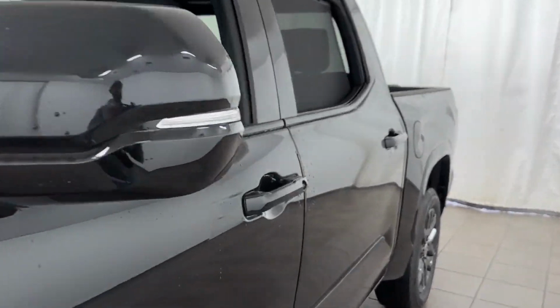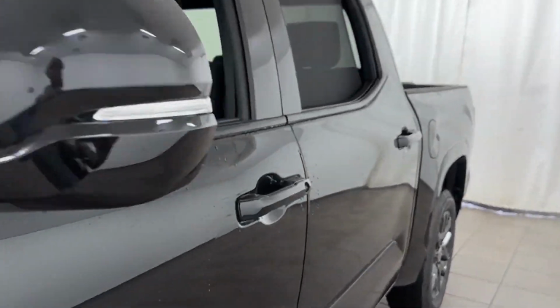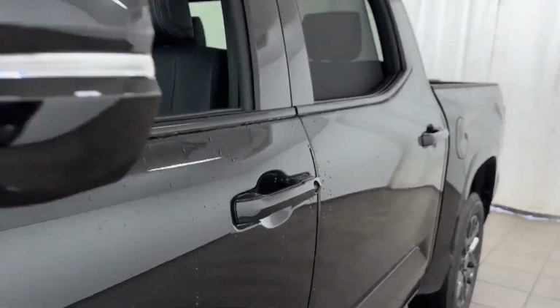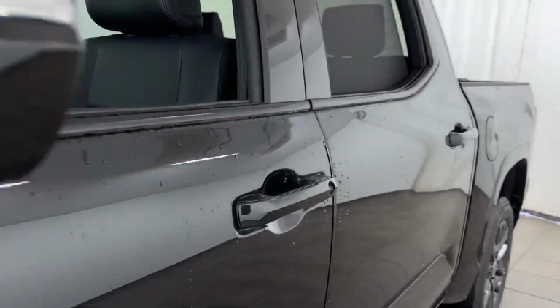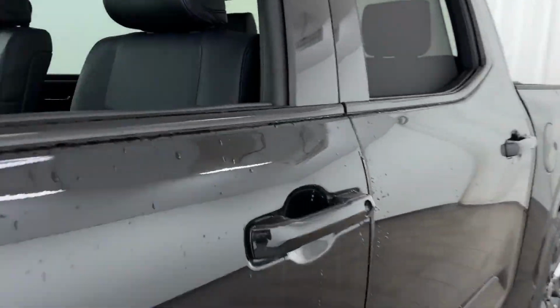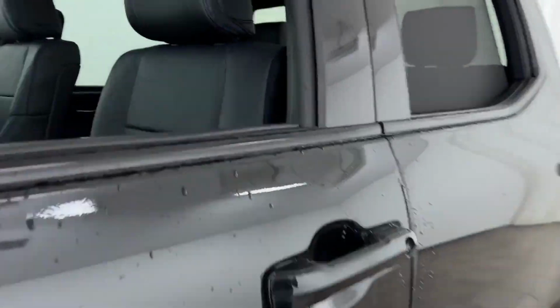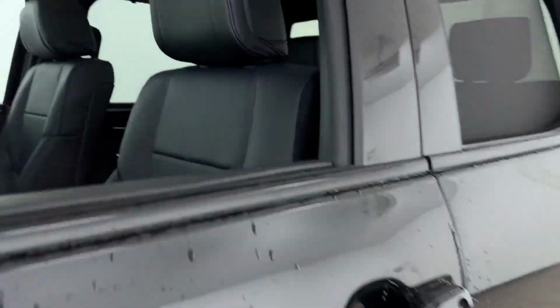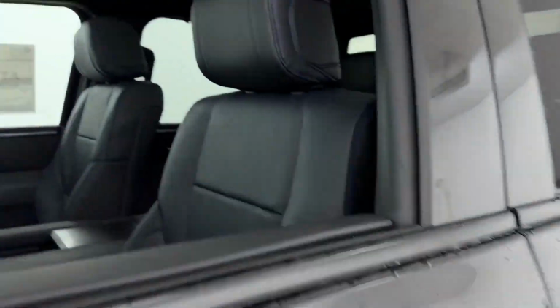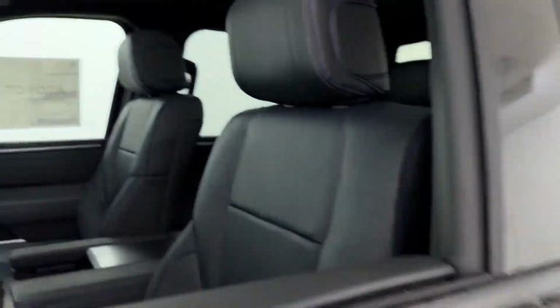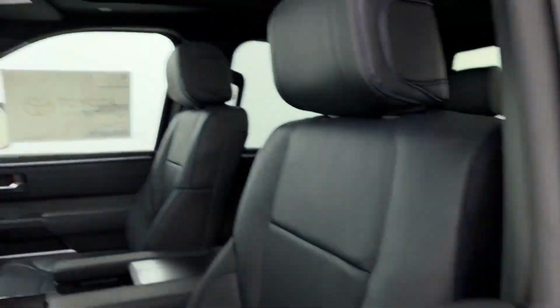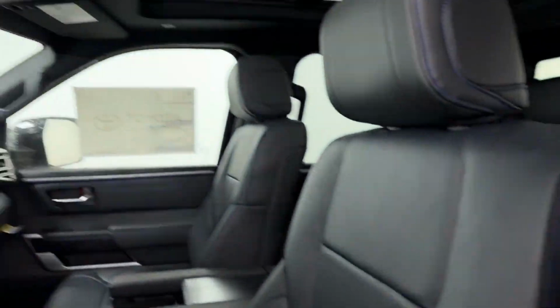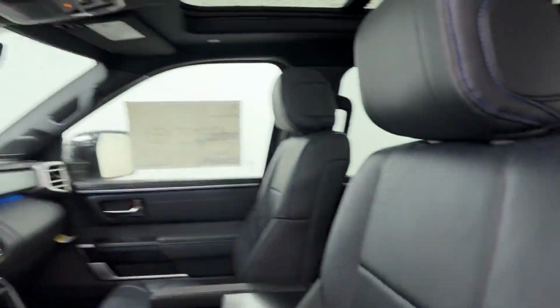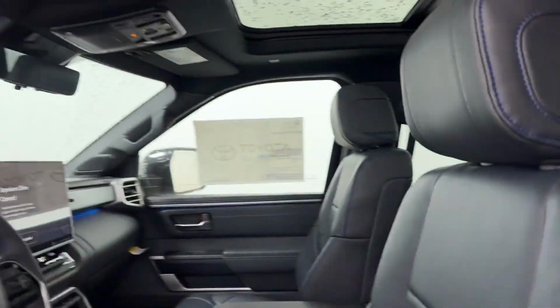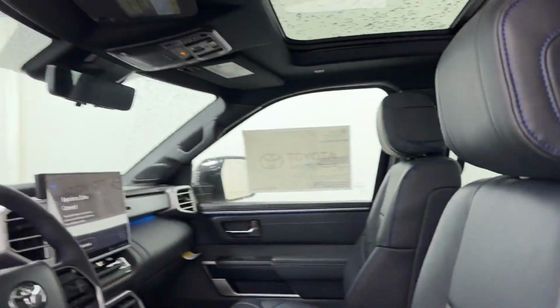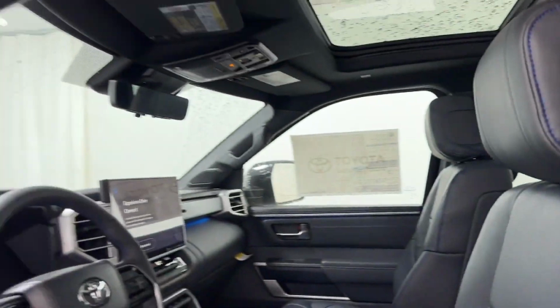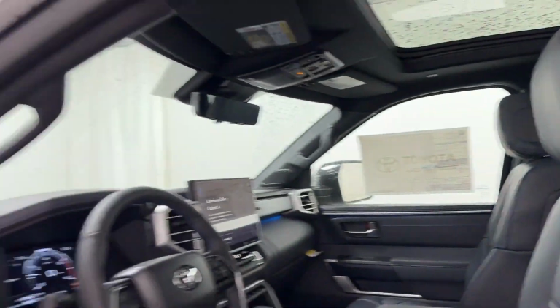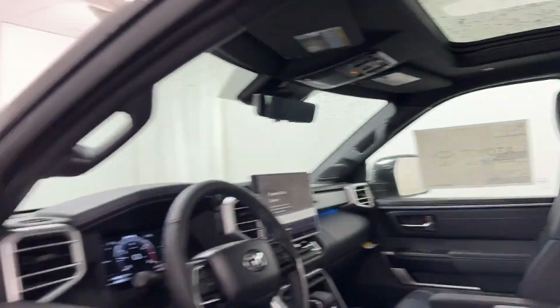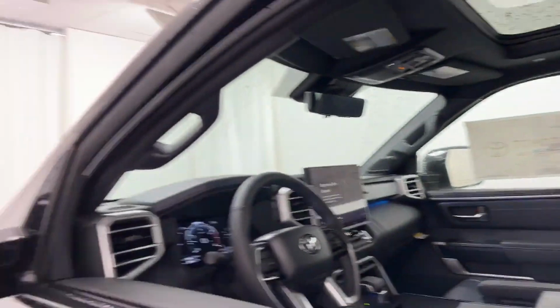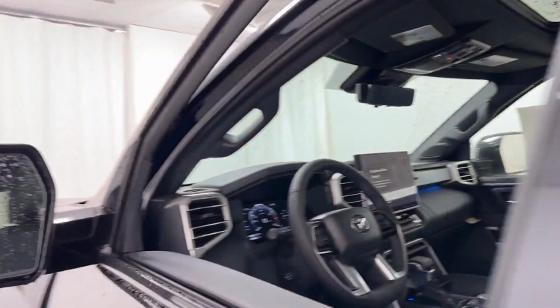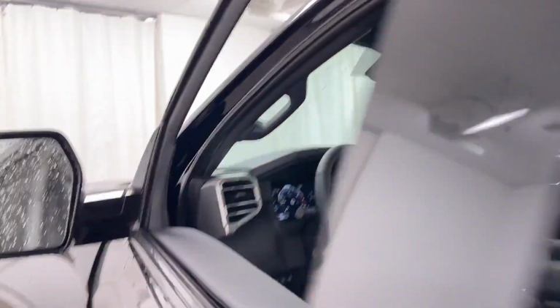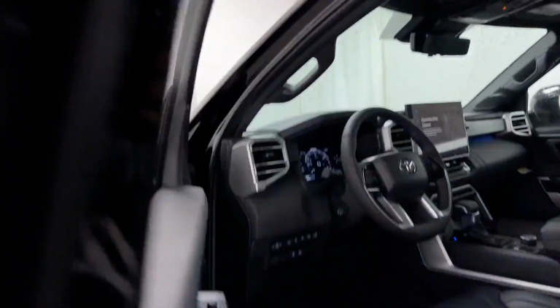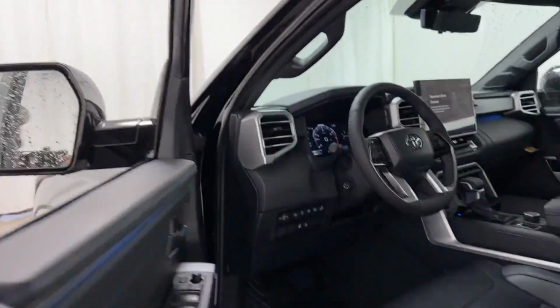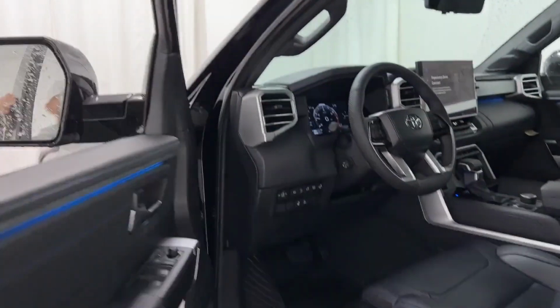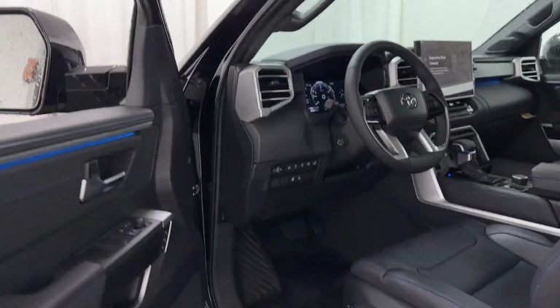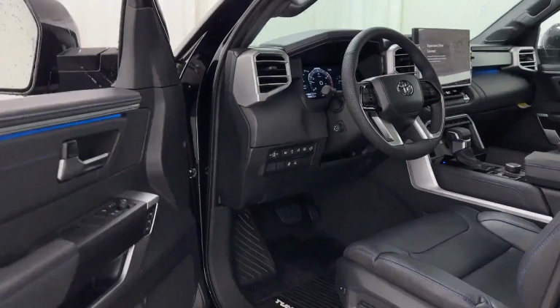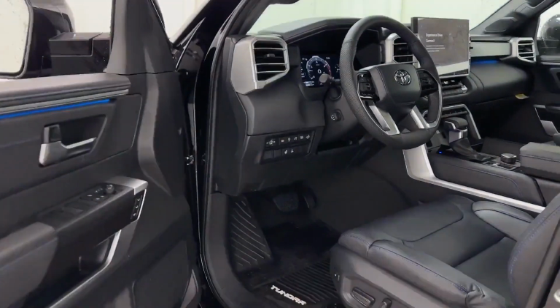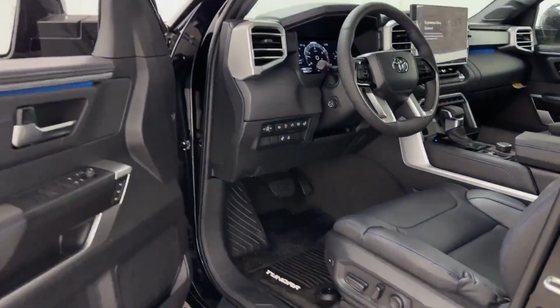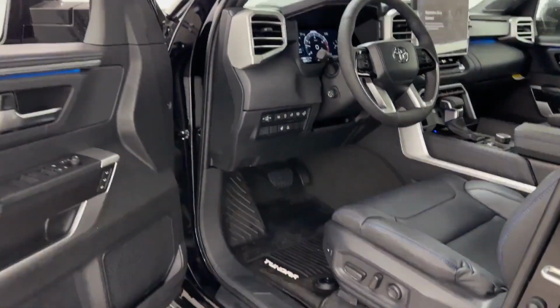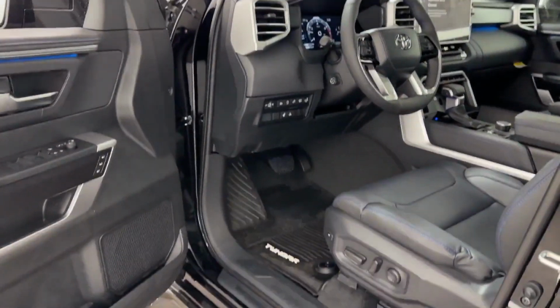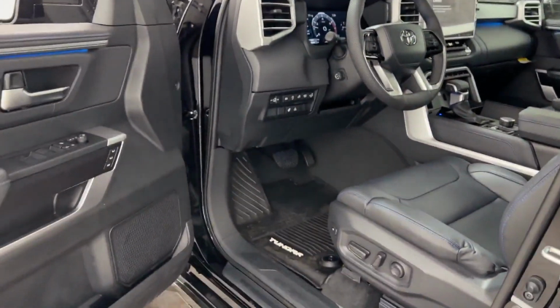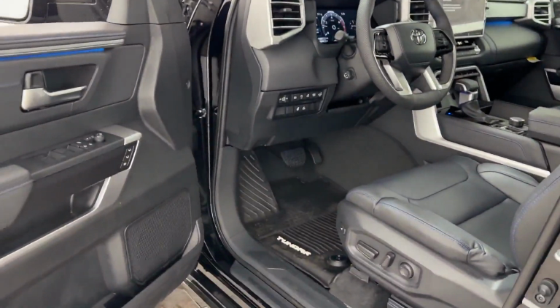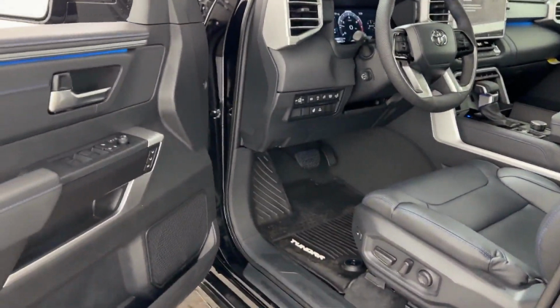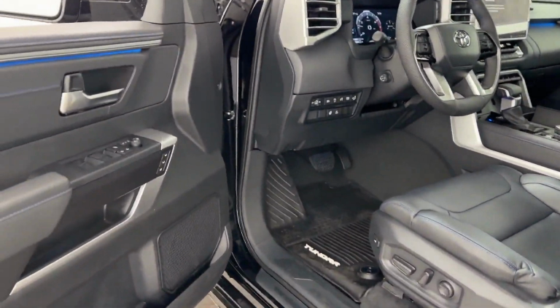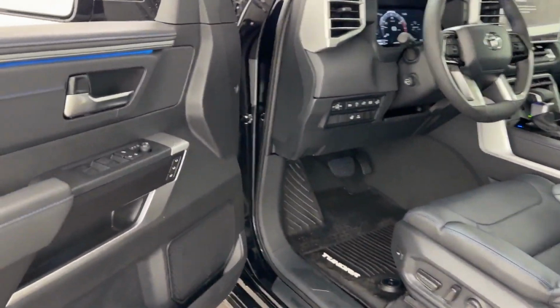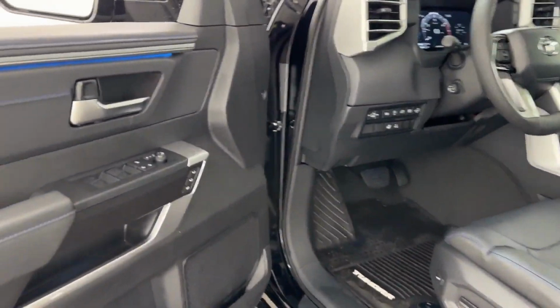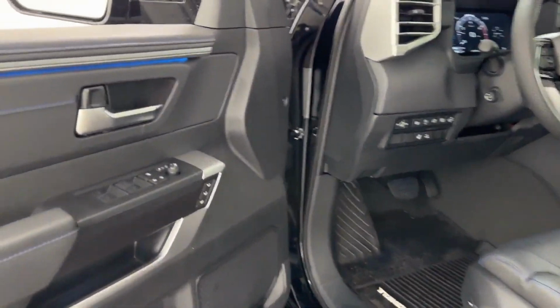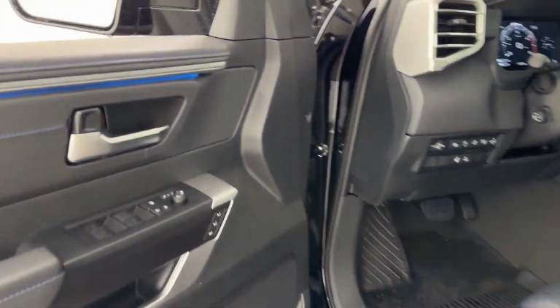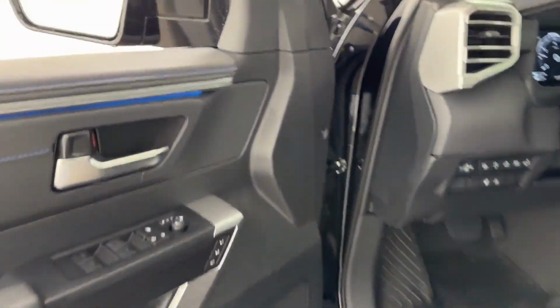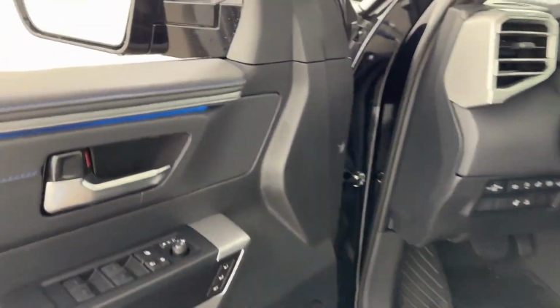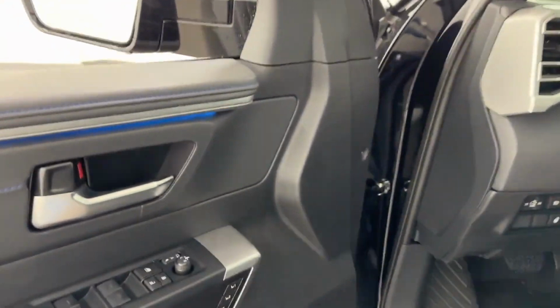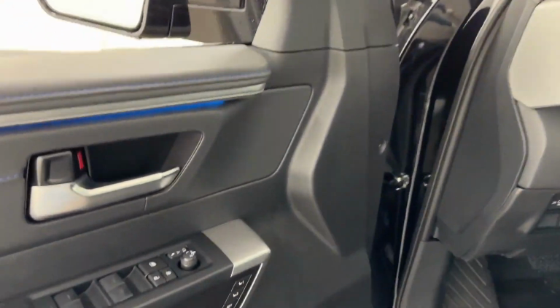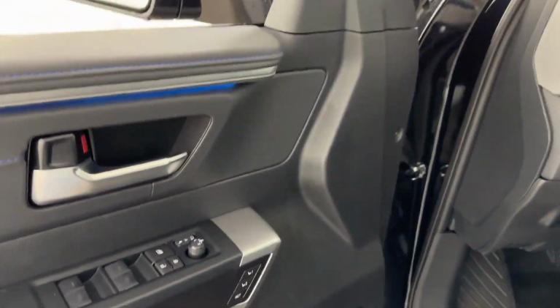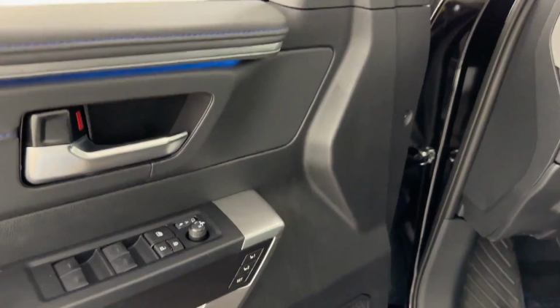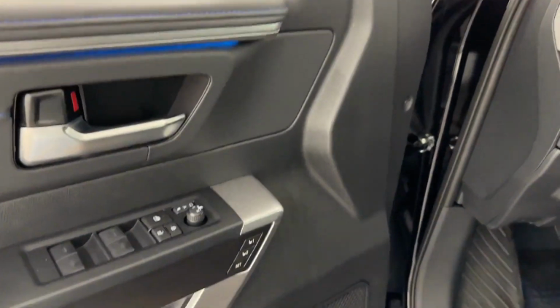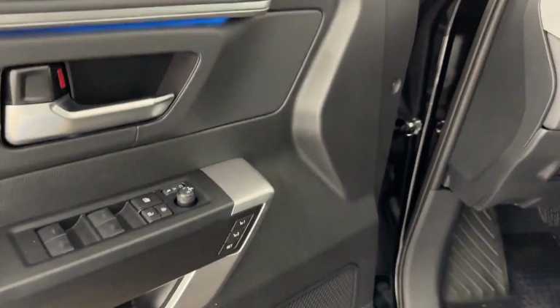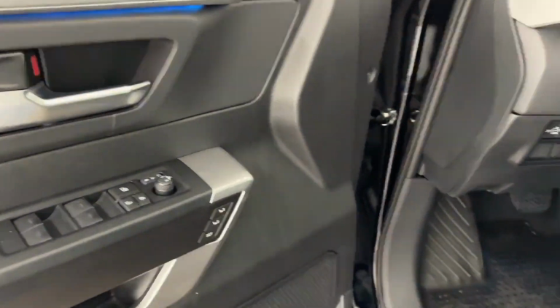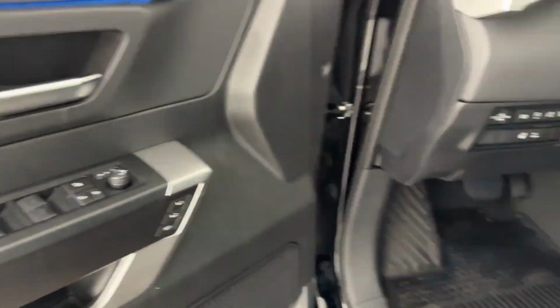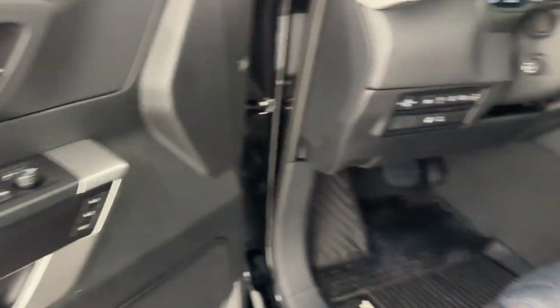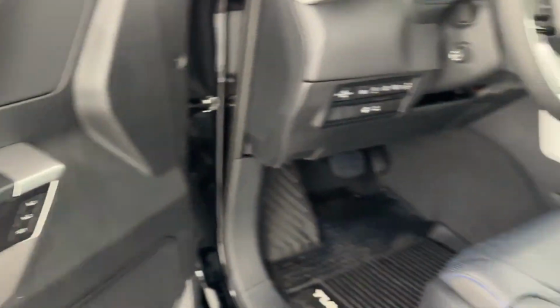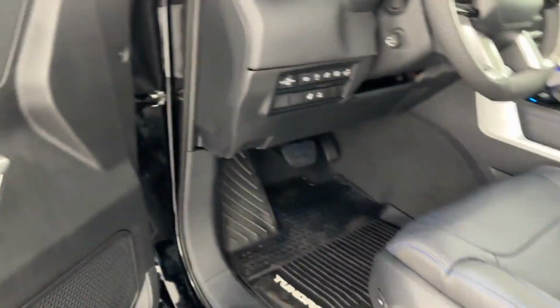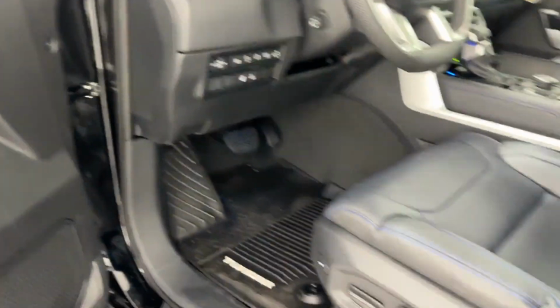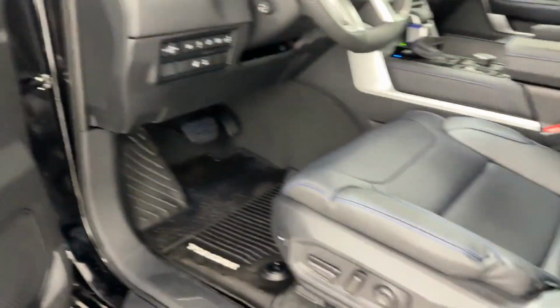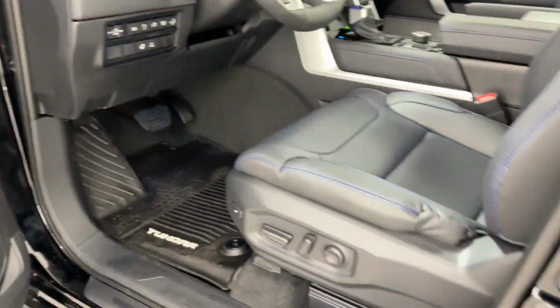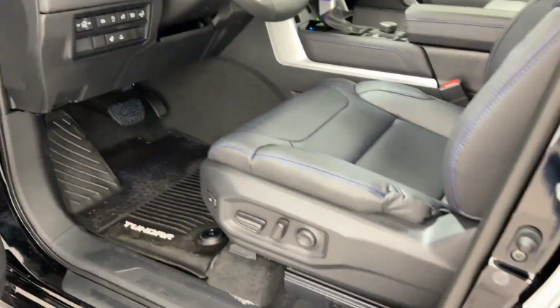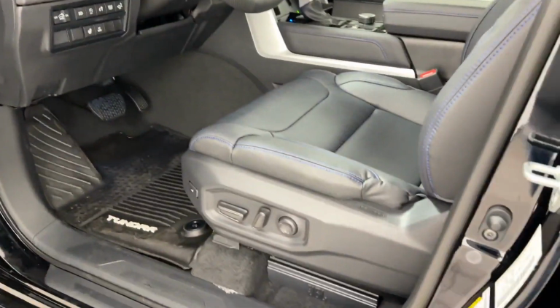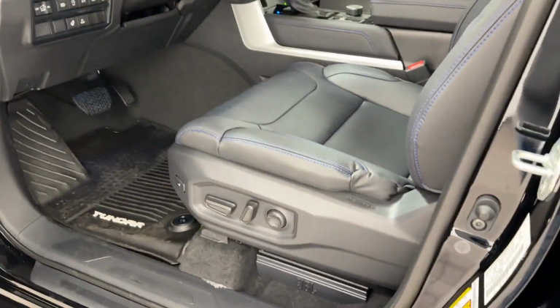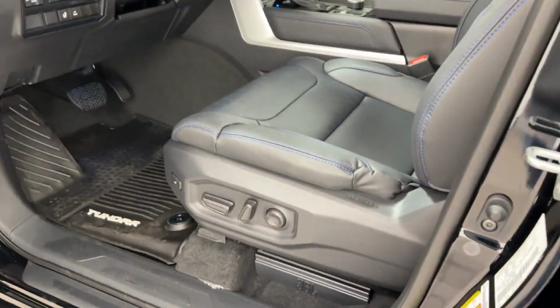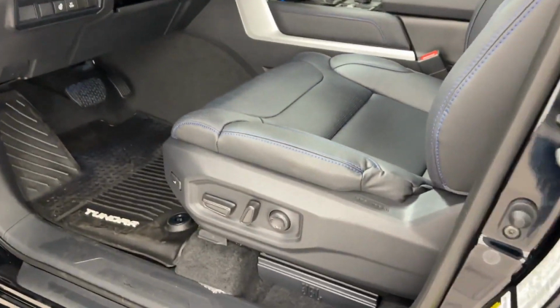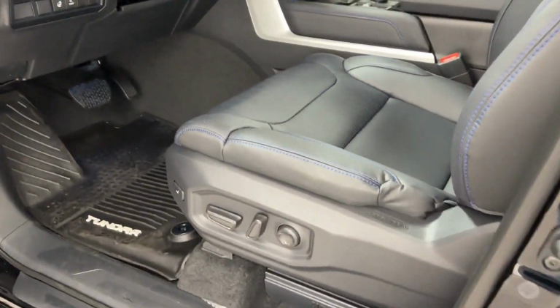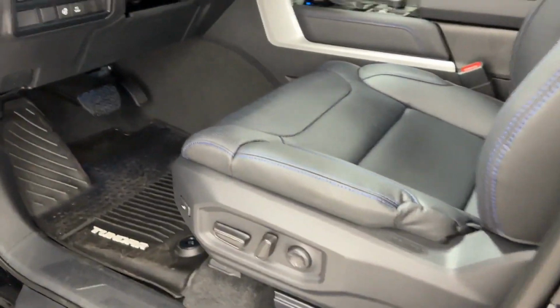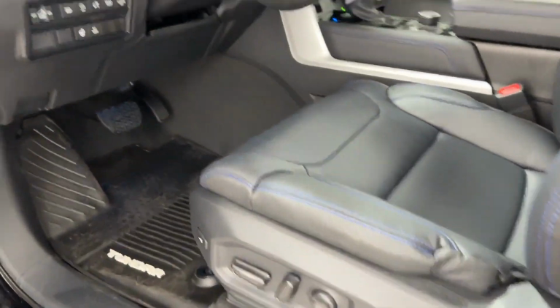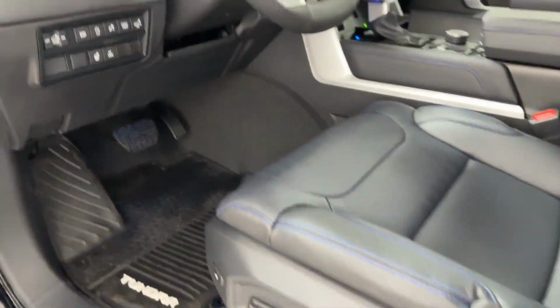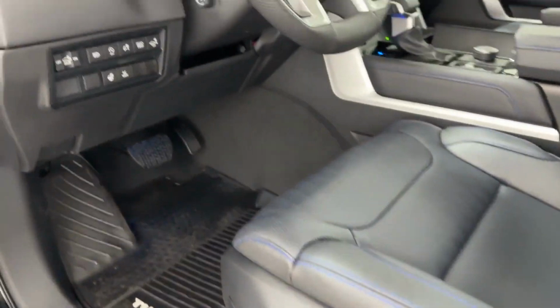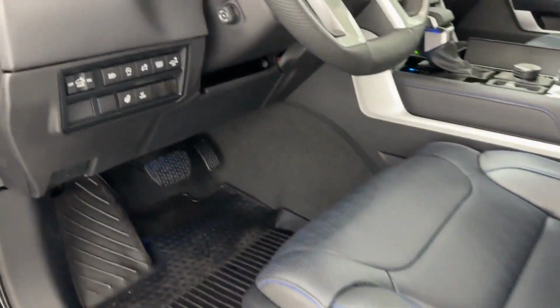Cross traffic alert. Lane keeping assist. Side view mirrors with turn signals. Lane departure warning.